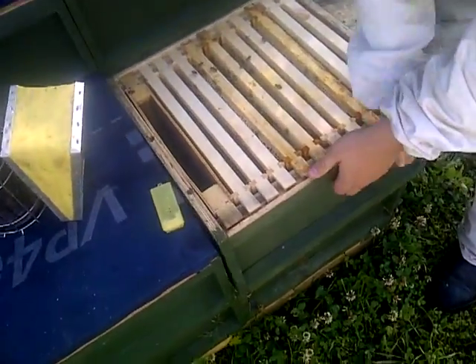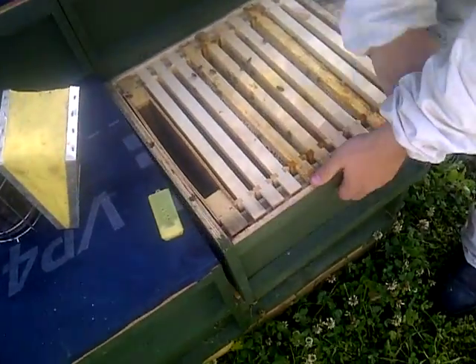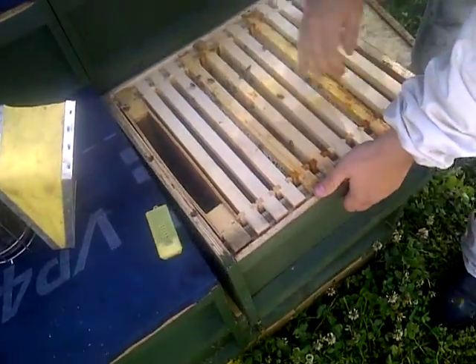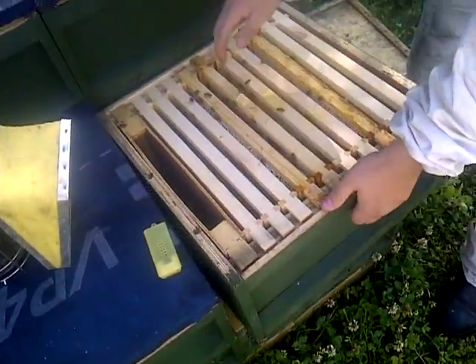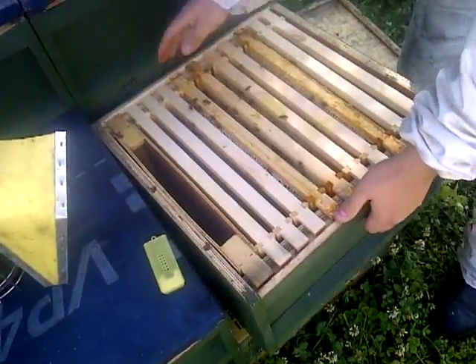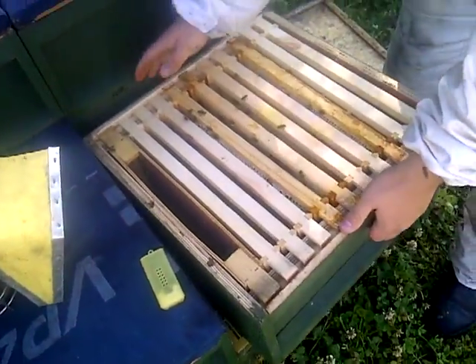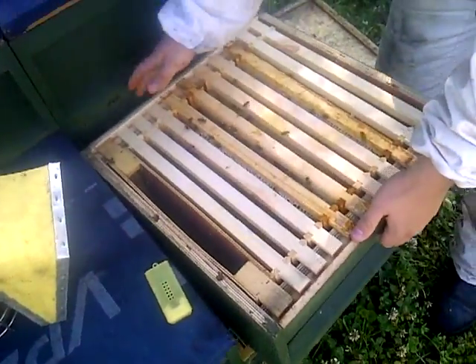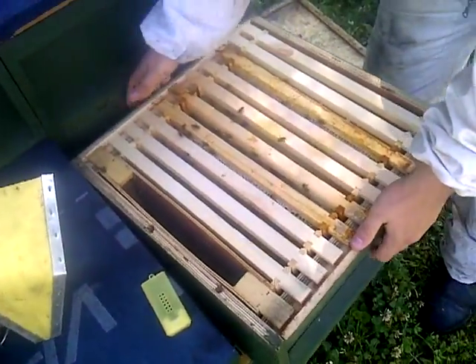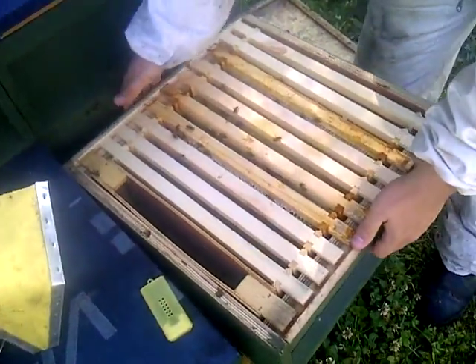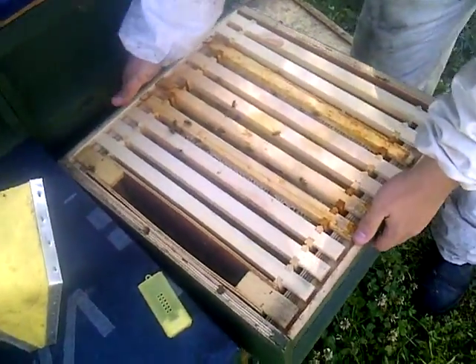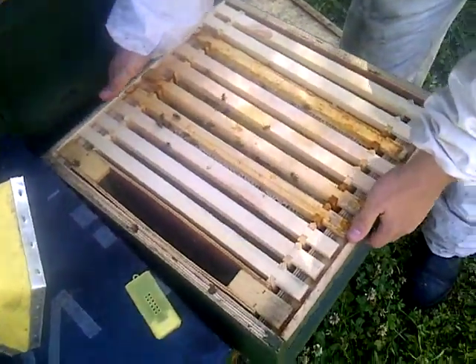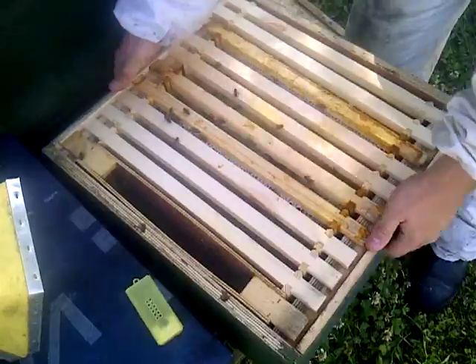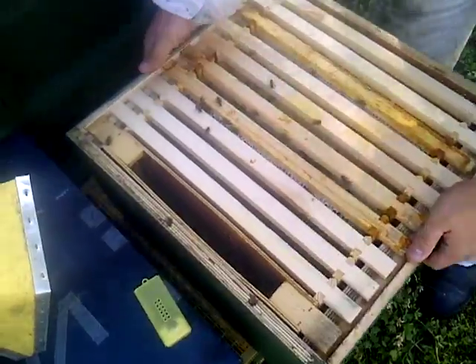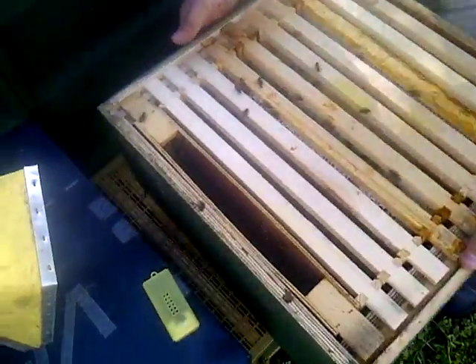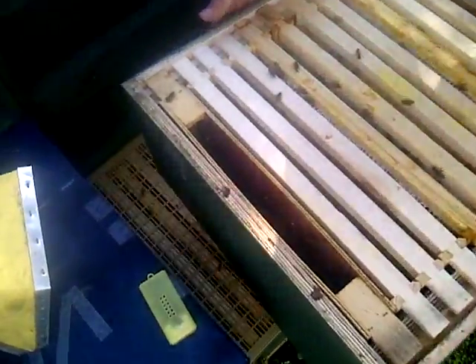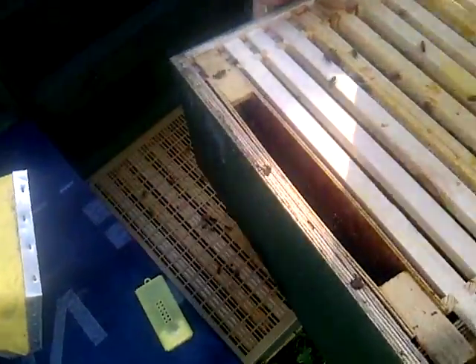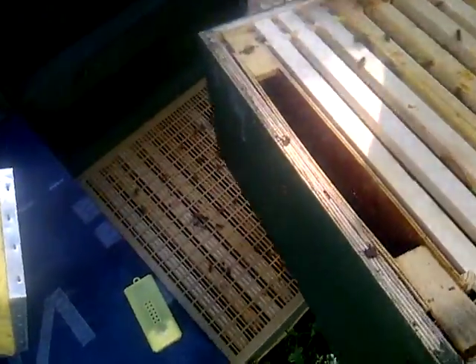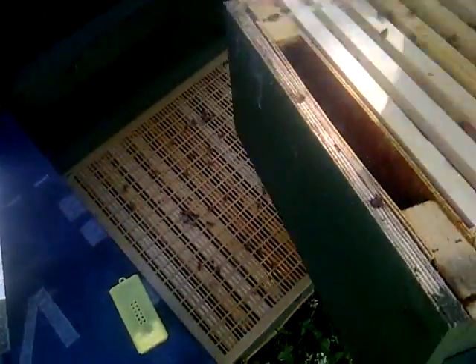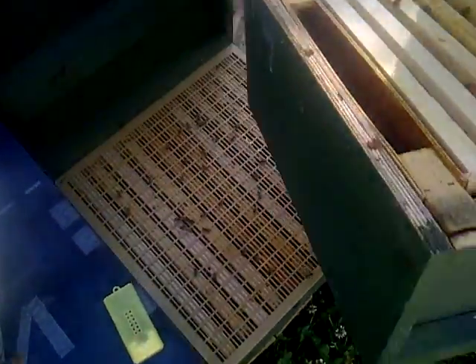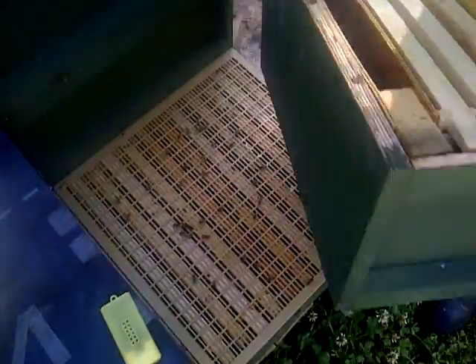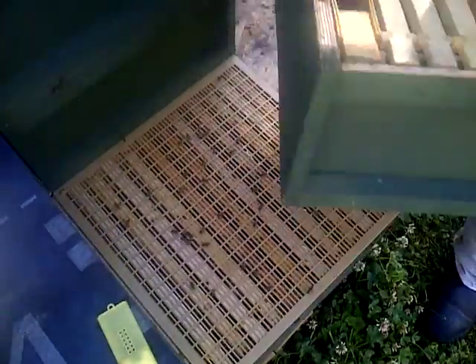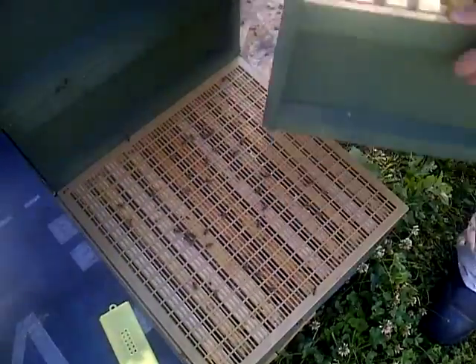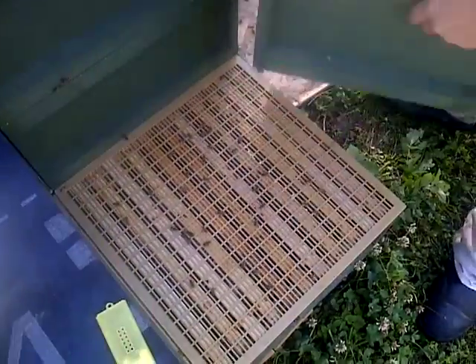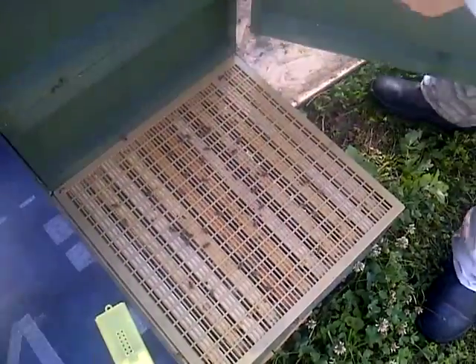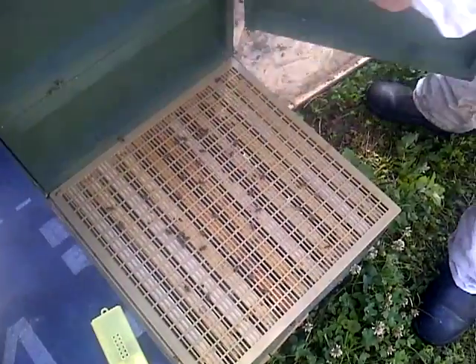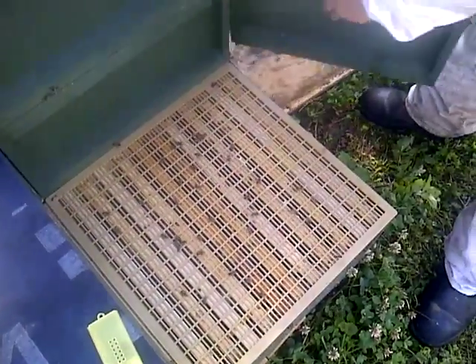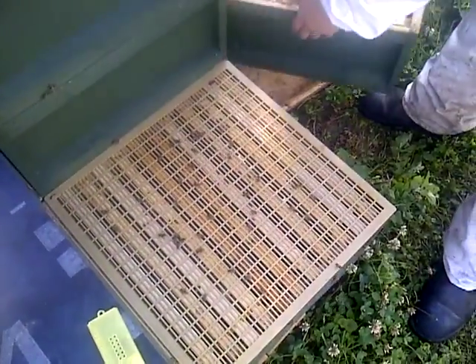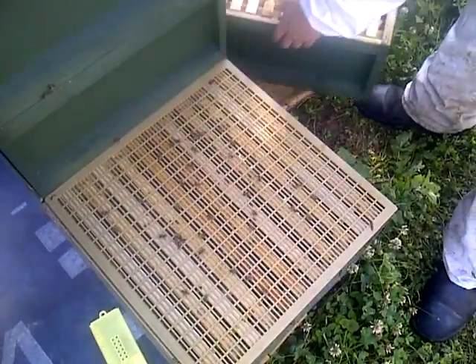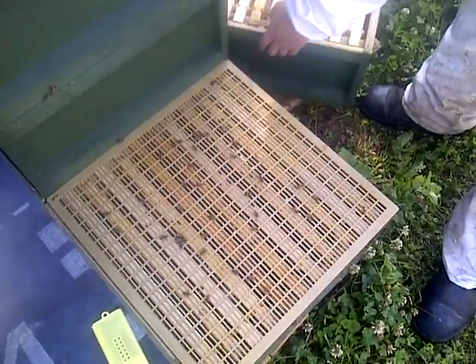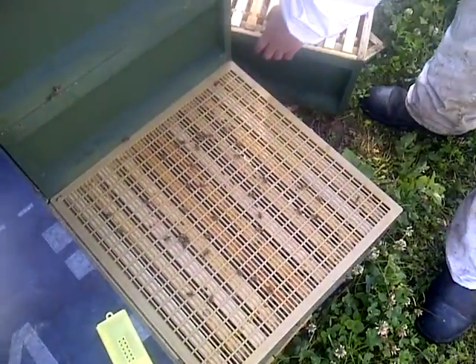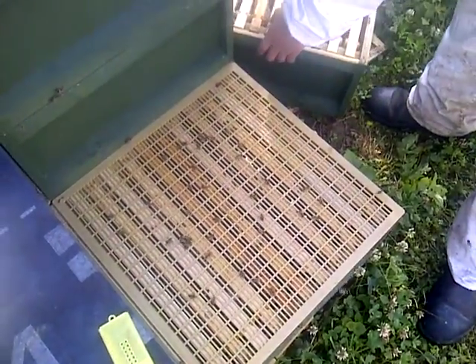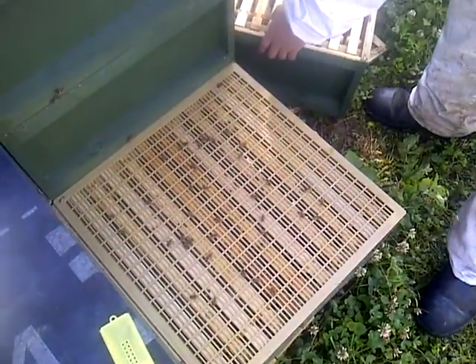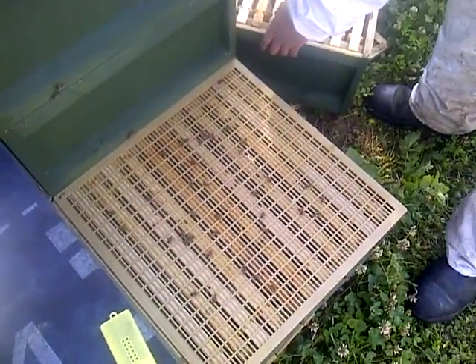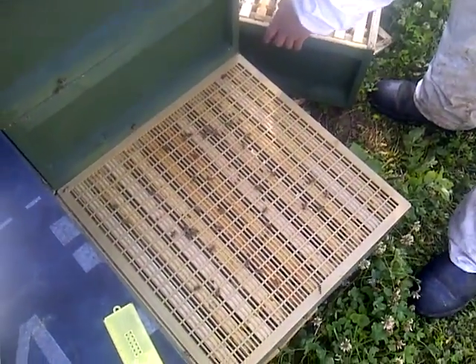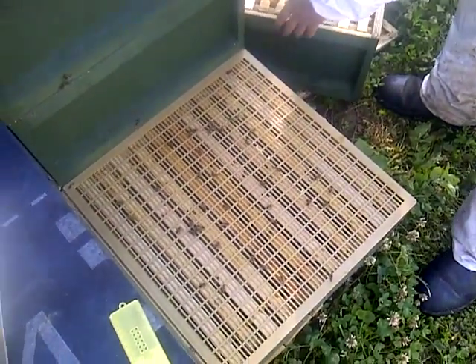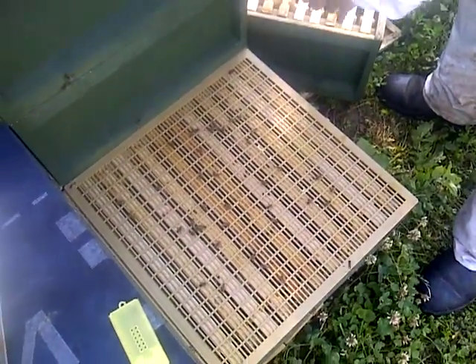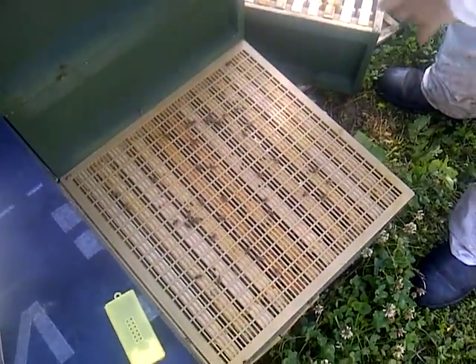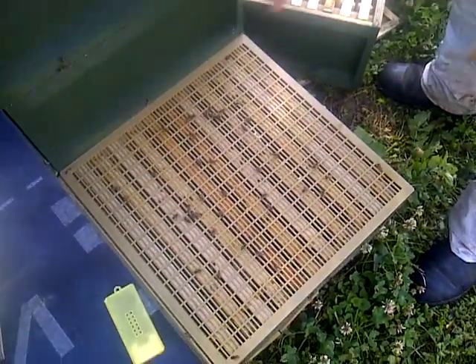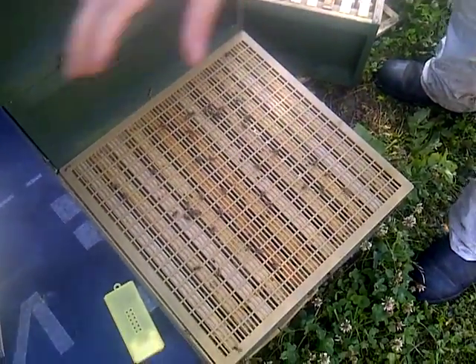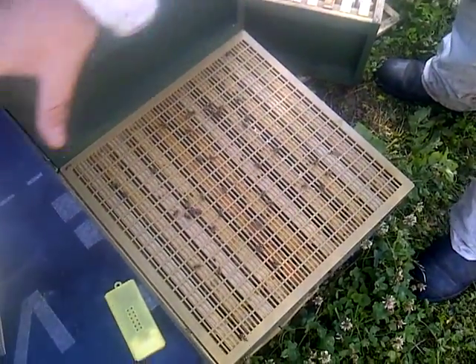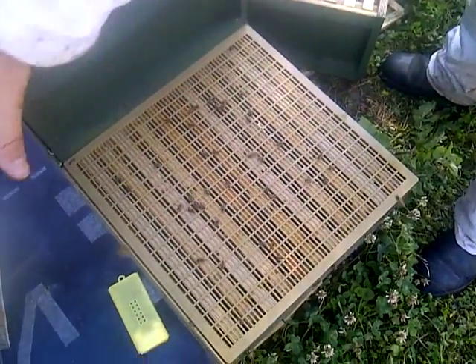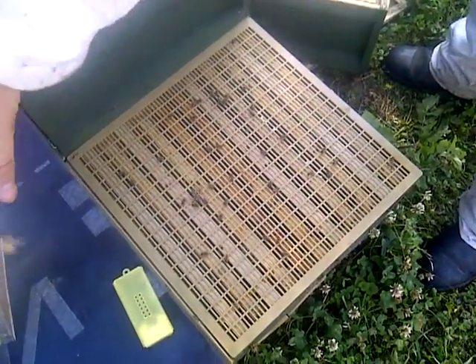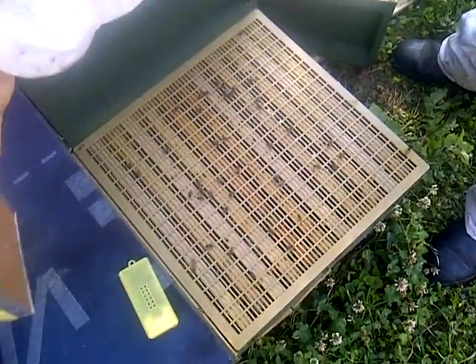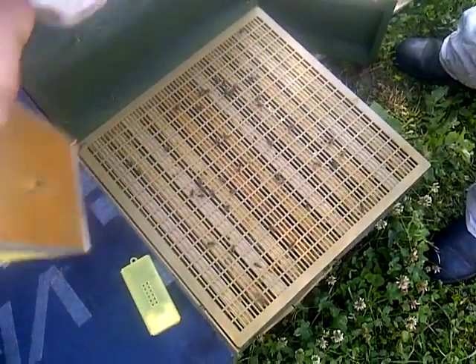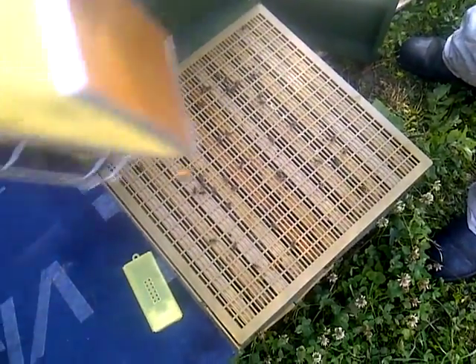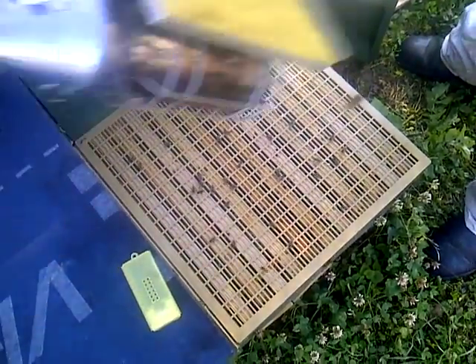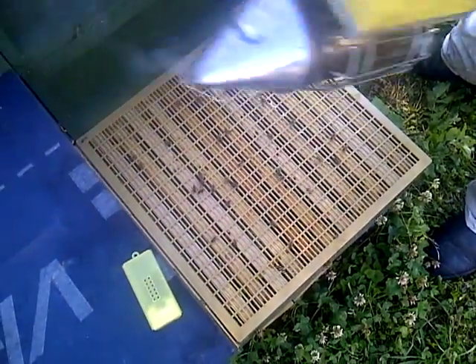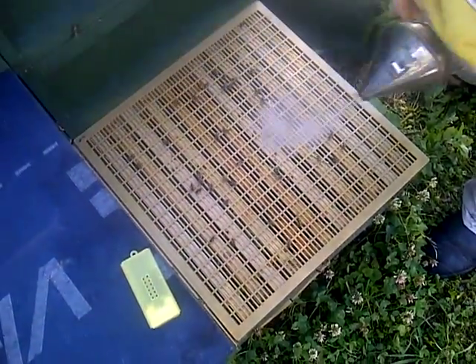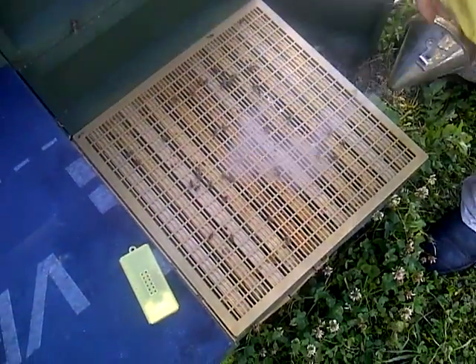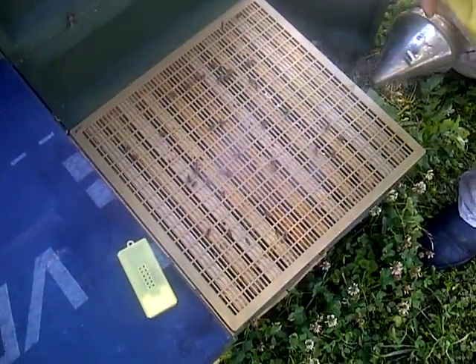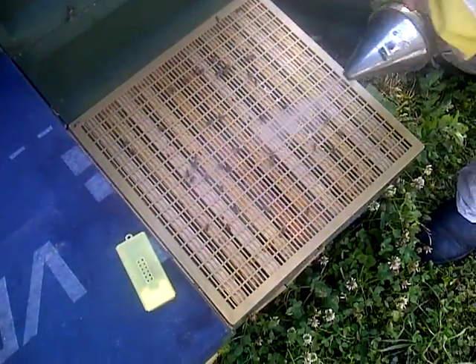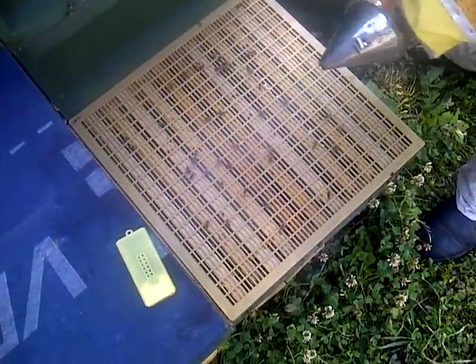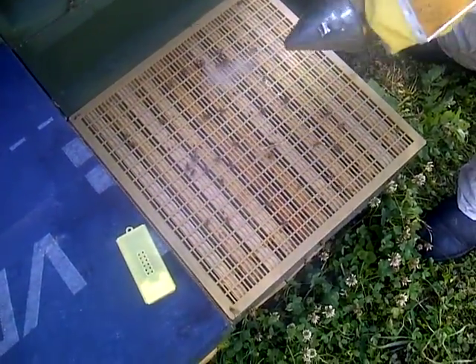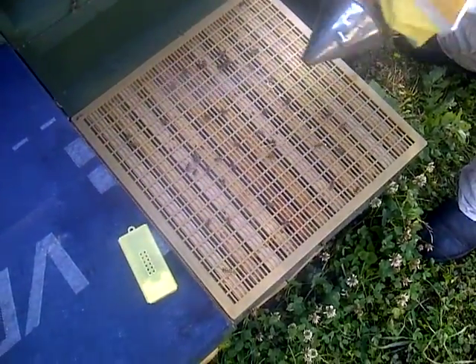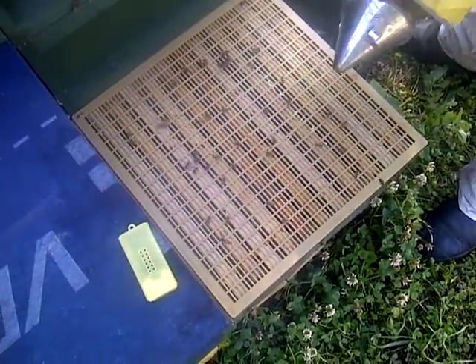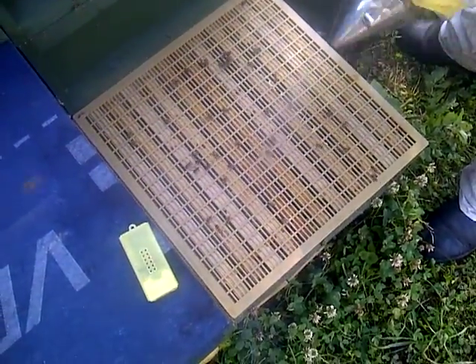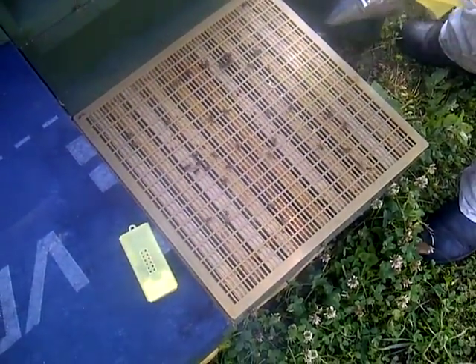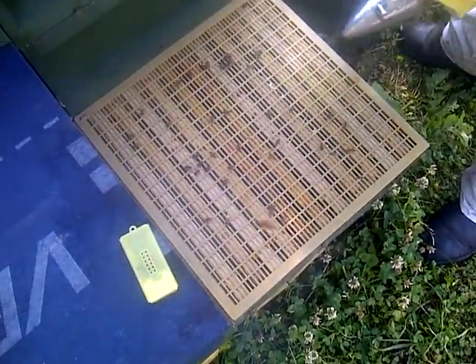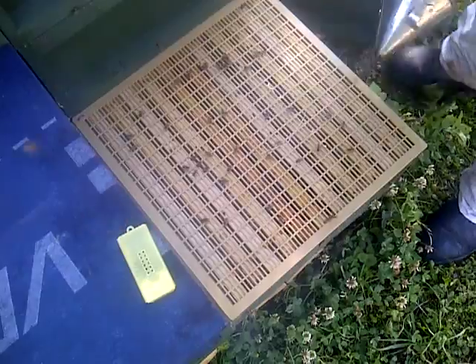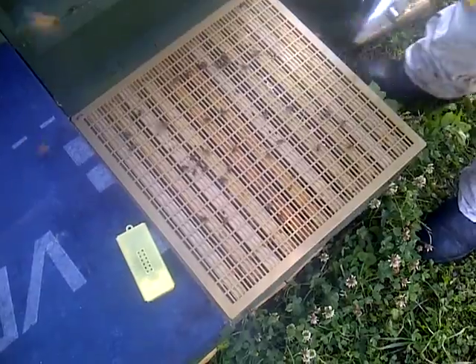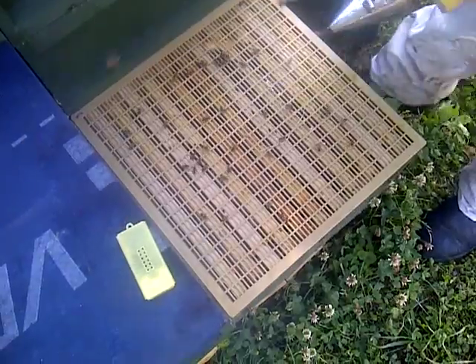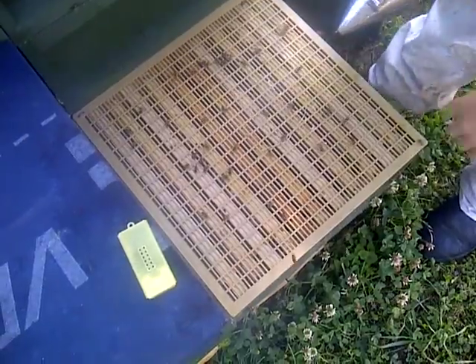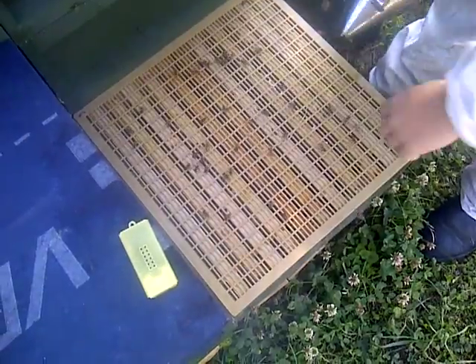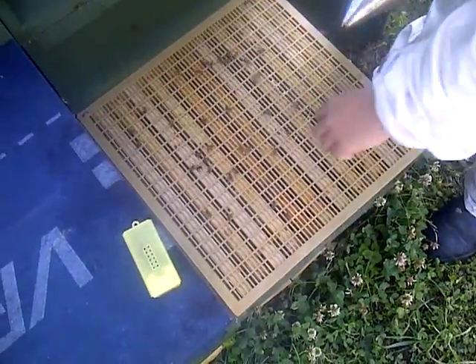This hive yesterday we felt was underperforming, so we removed the queen and knocked her off.